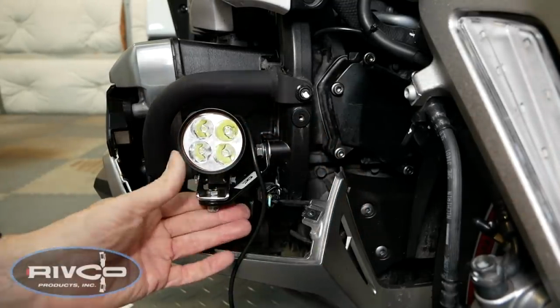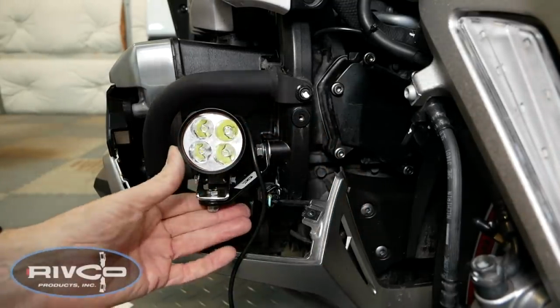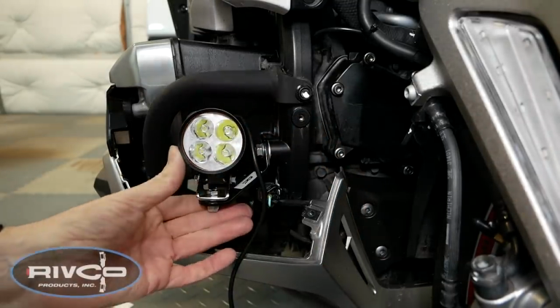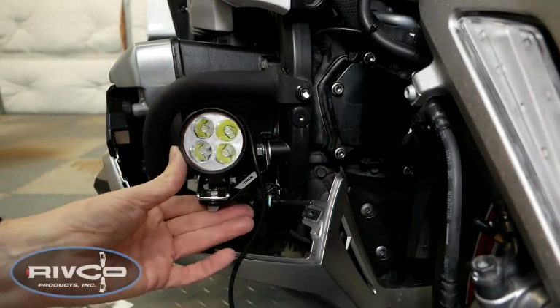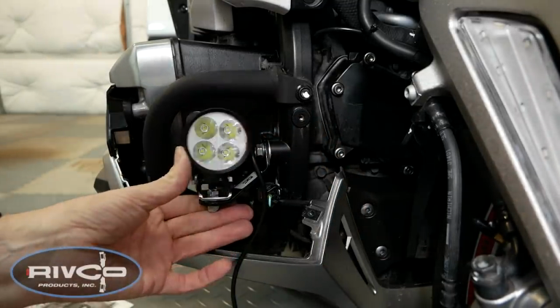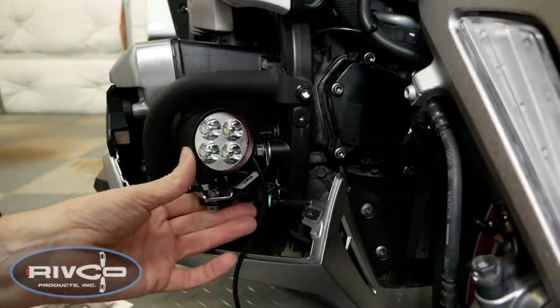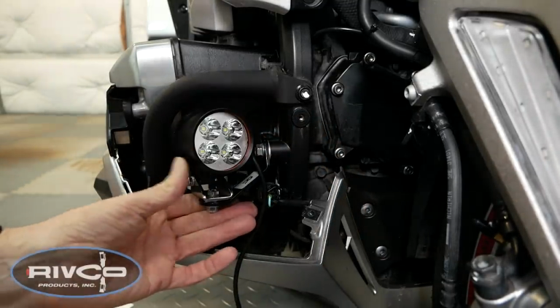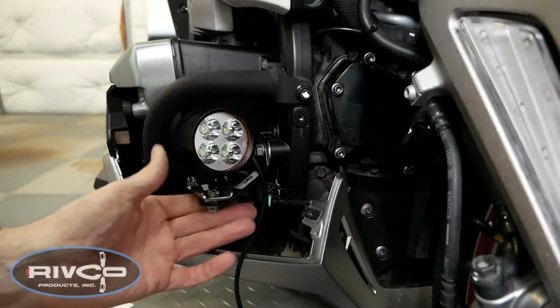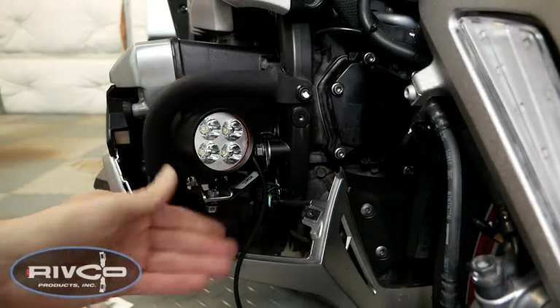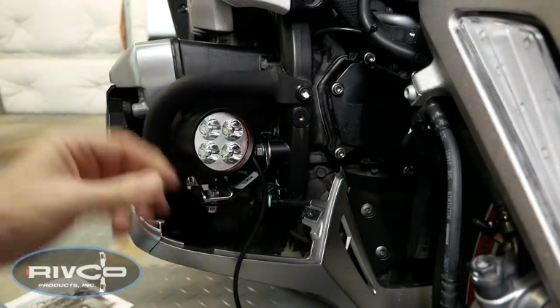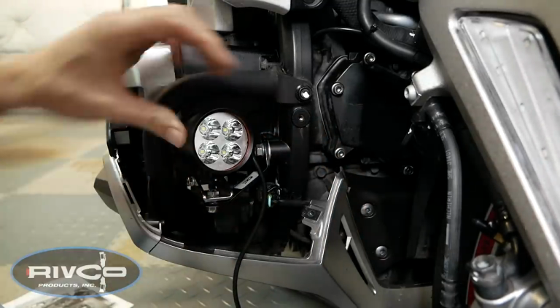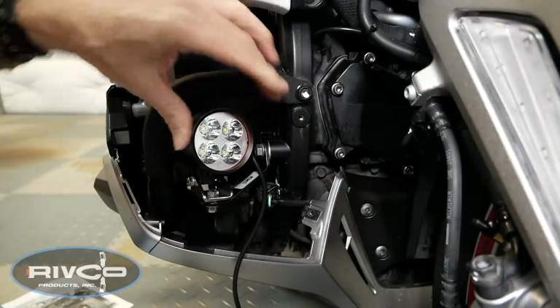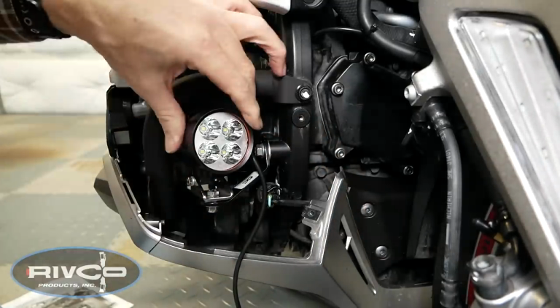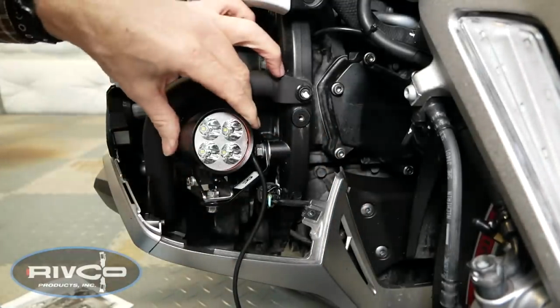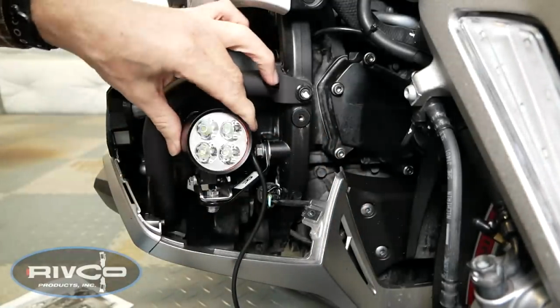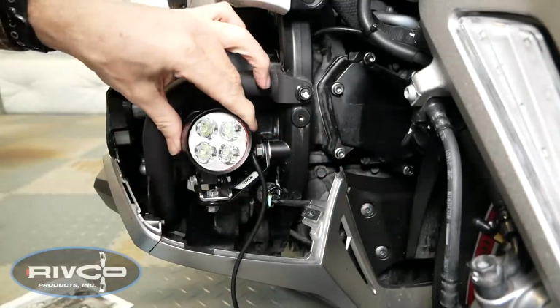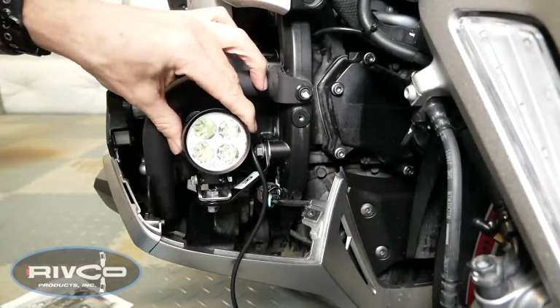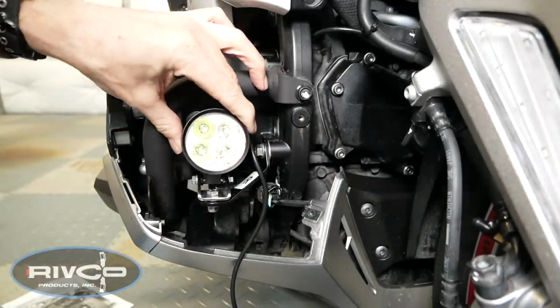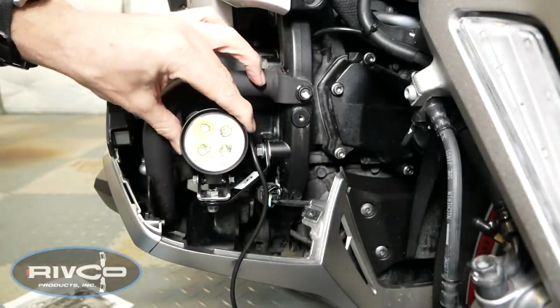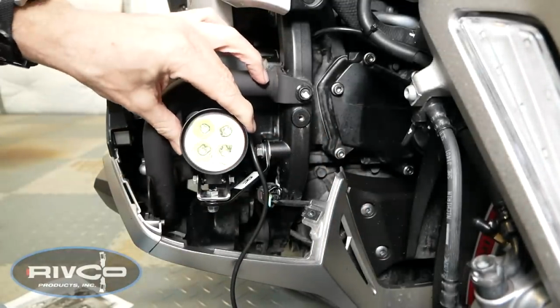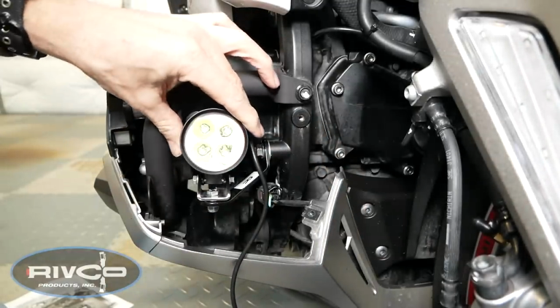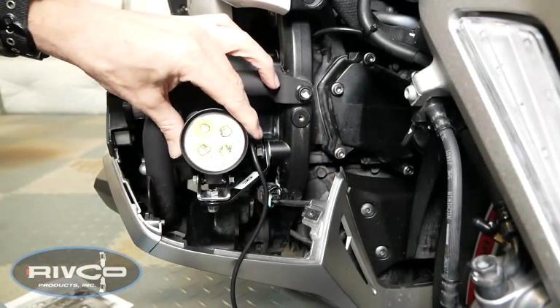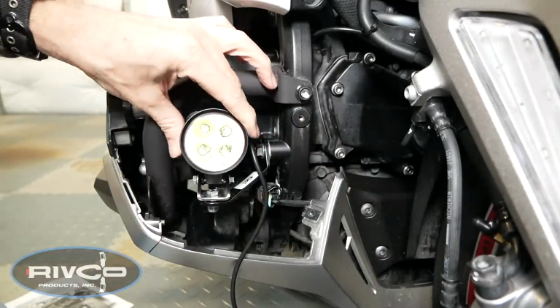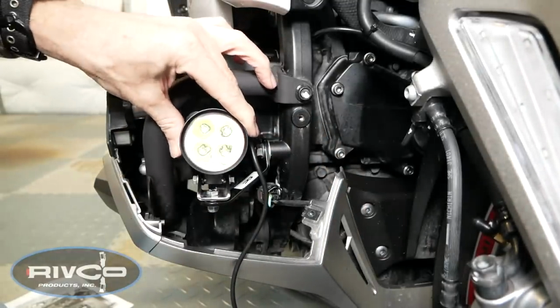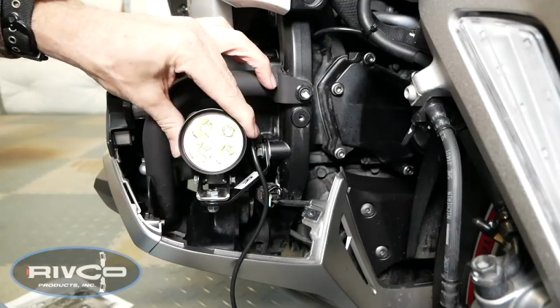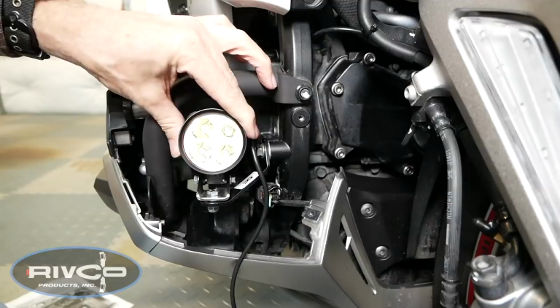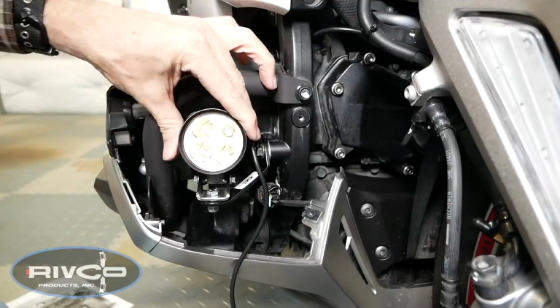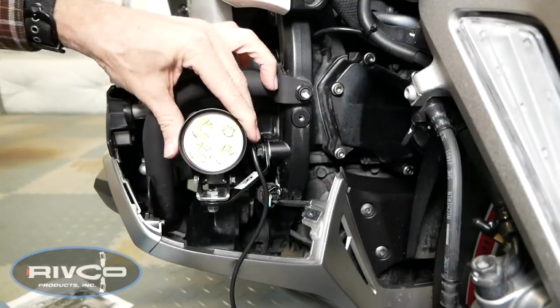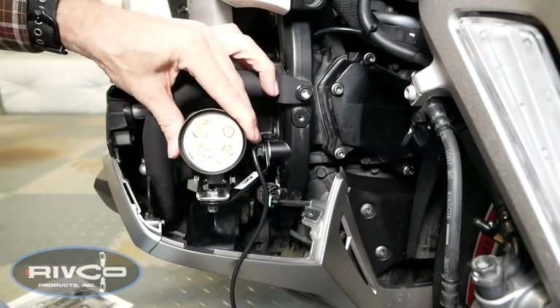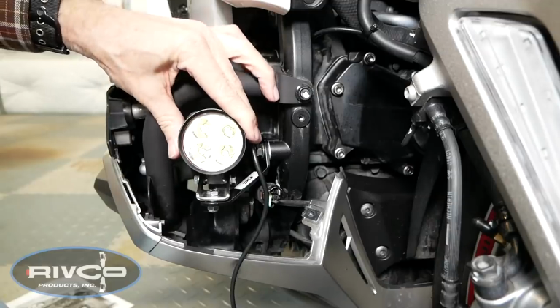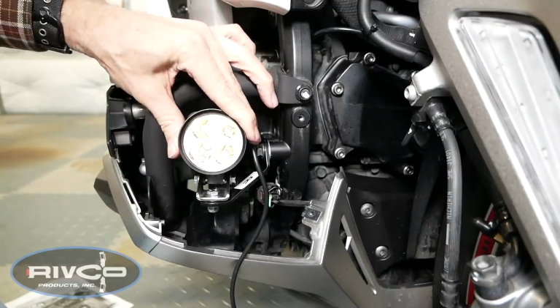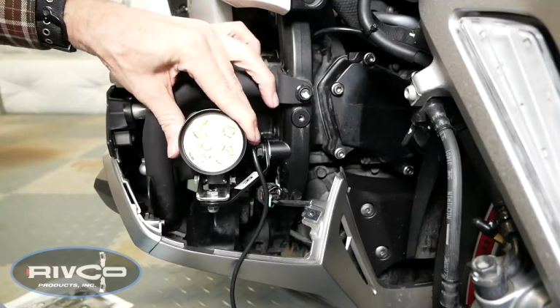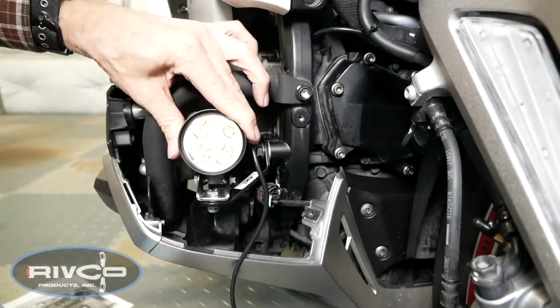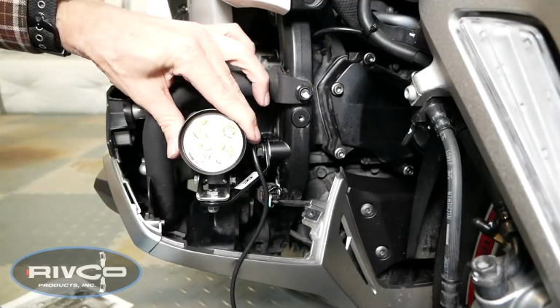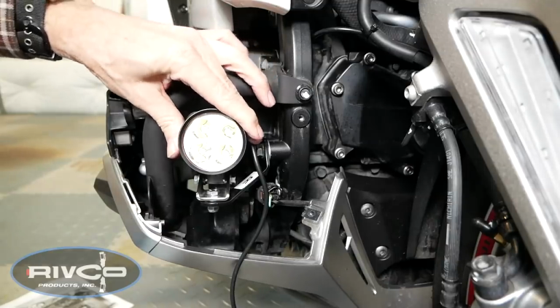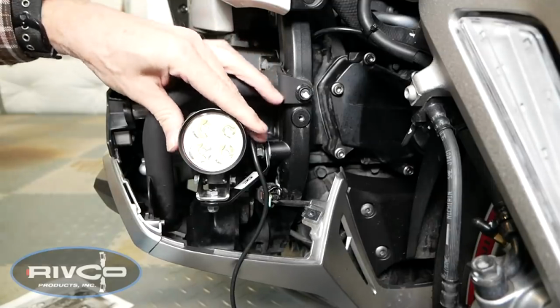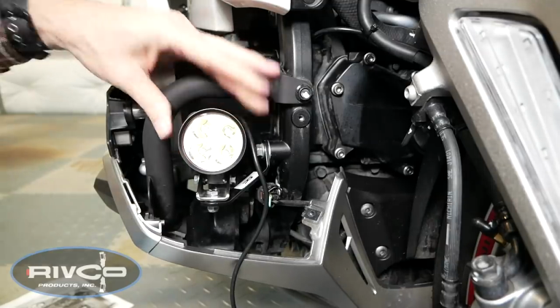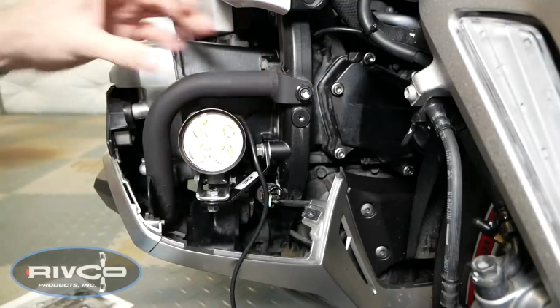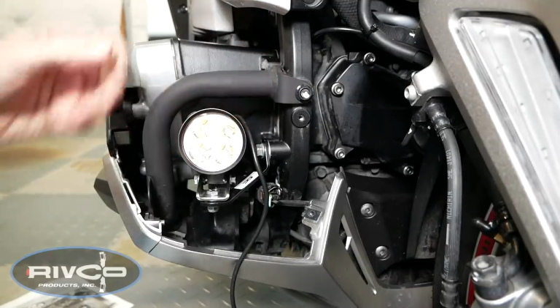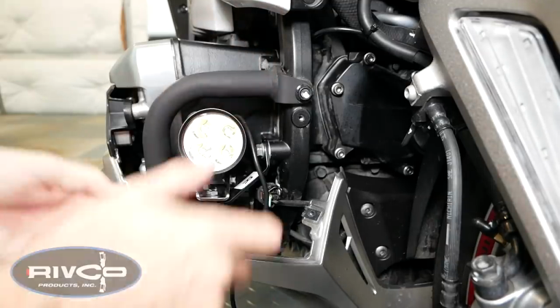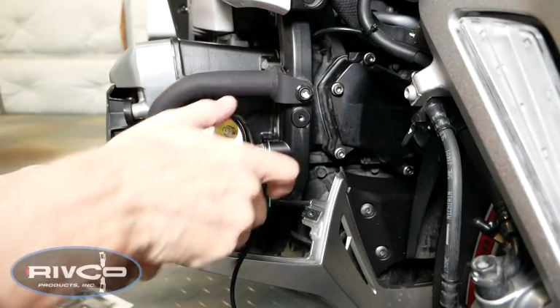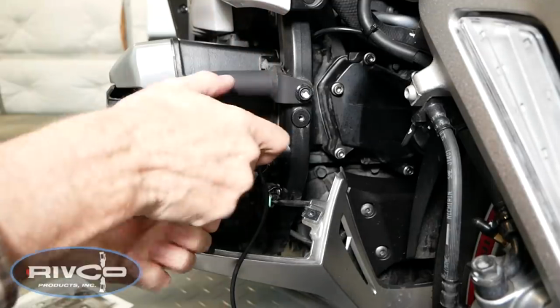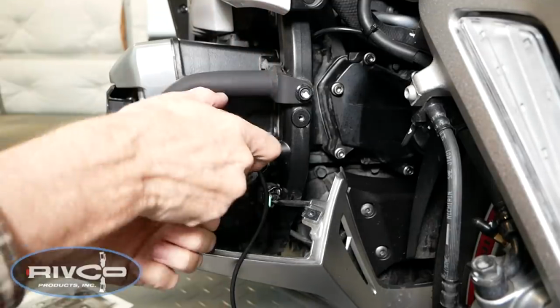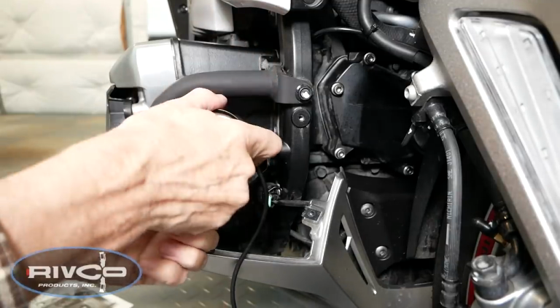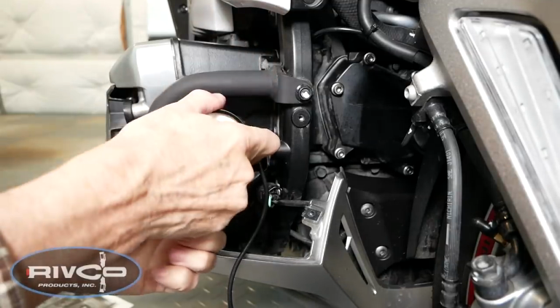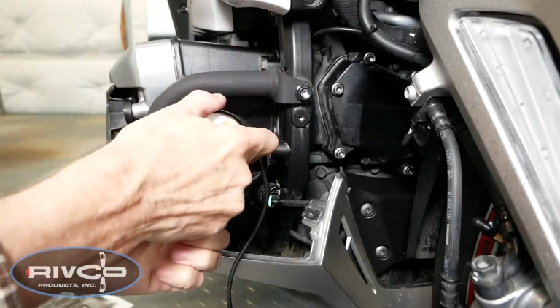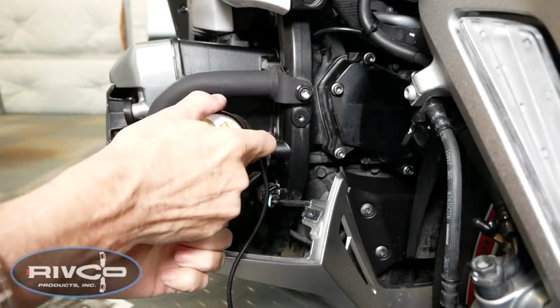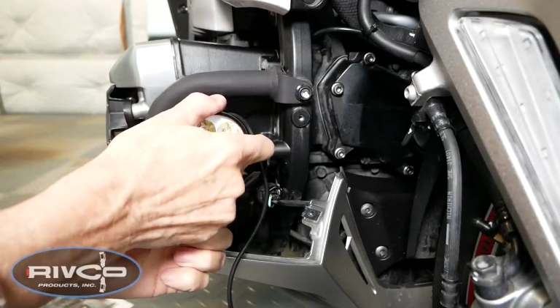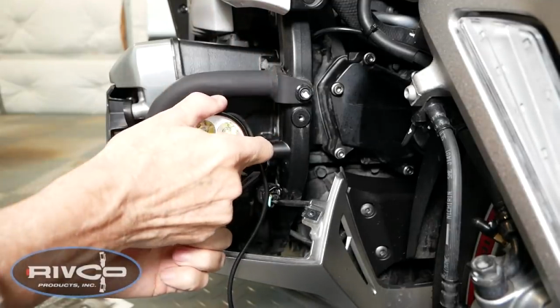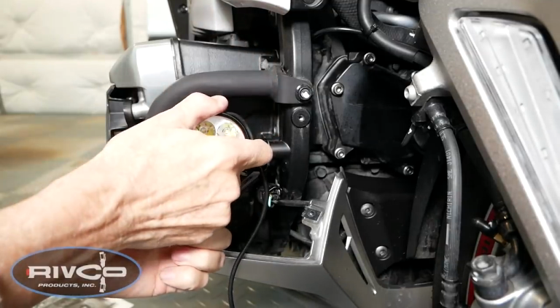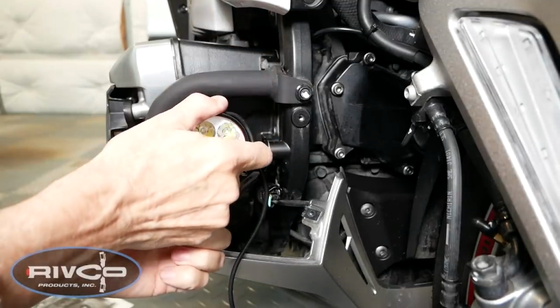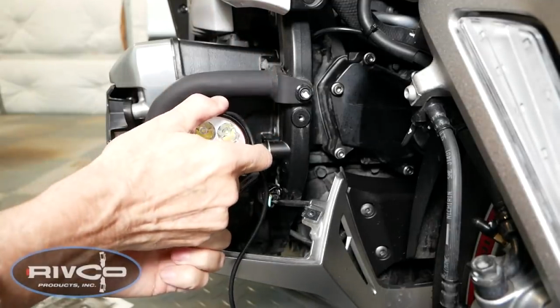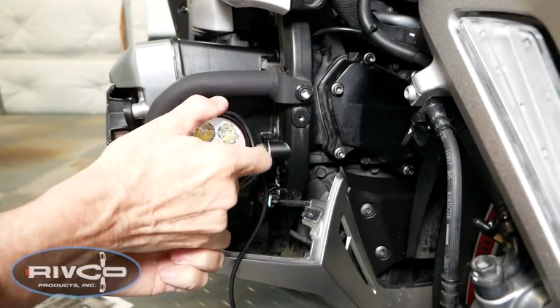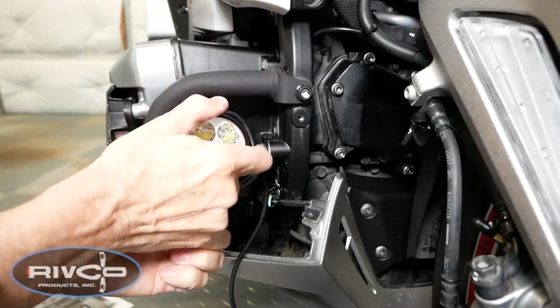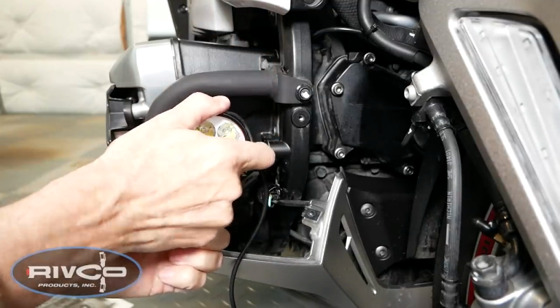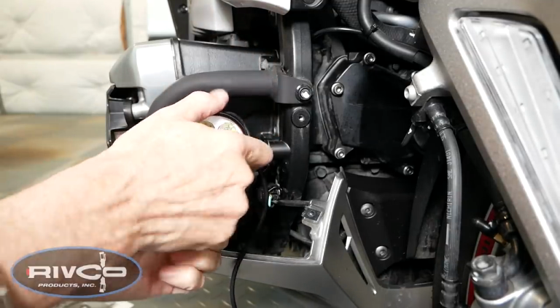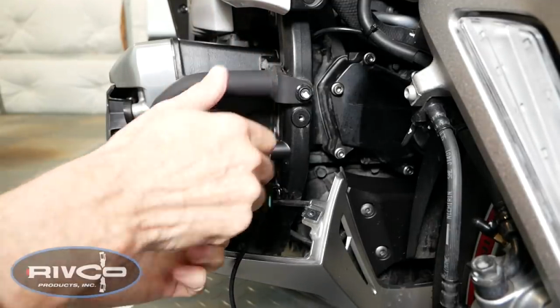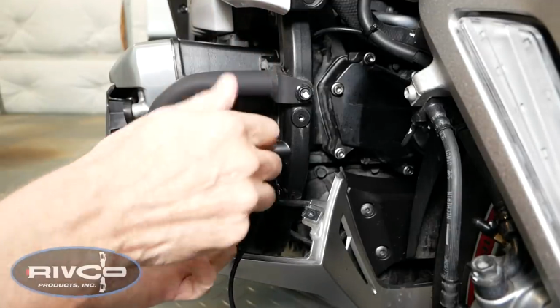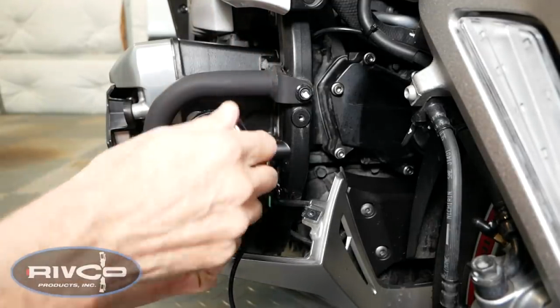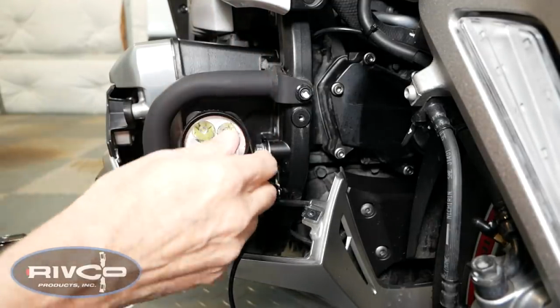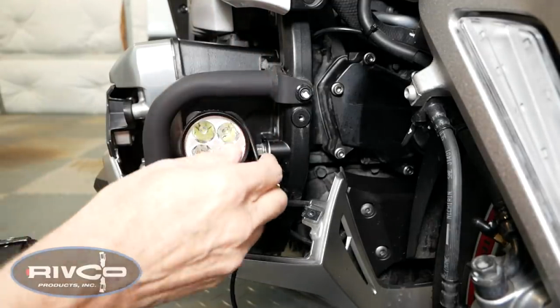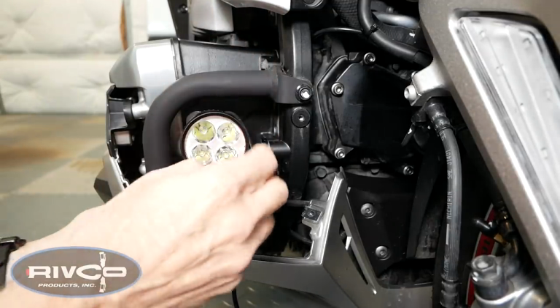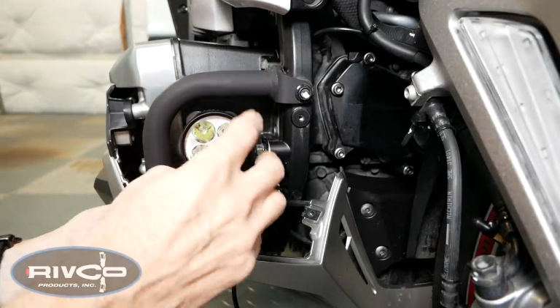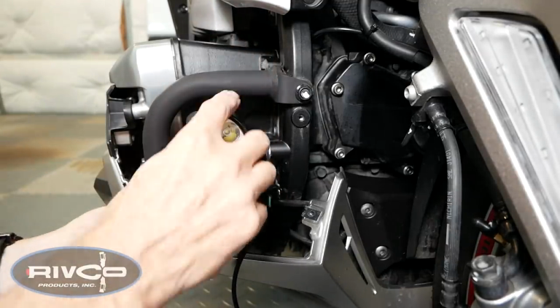Once the mounting bolt is firmly installed, you can still adjust the light left to right or up and down using the bracket that's attached.